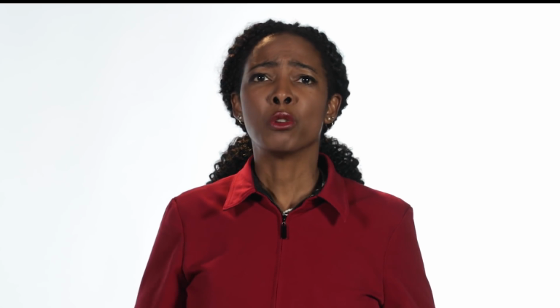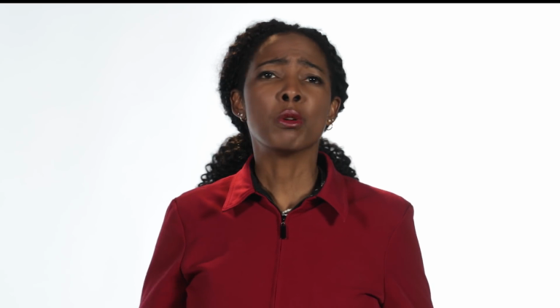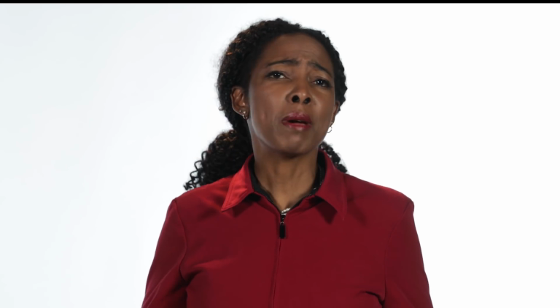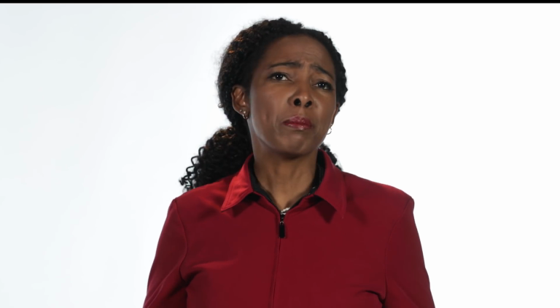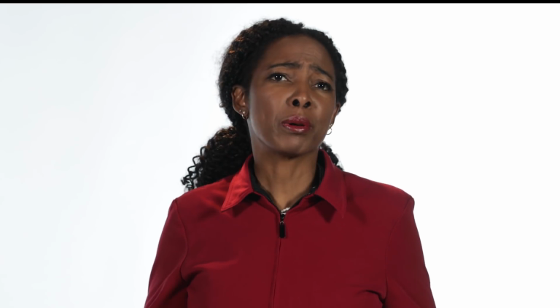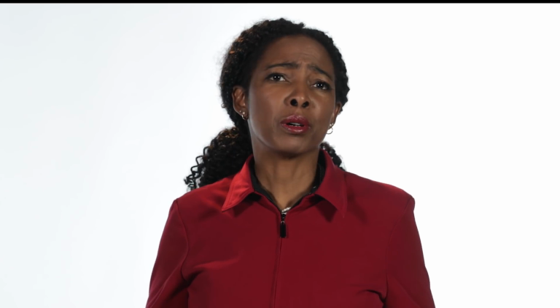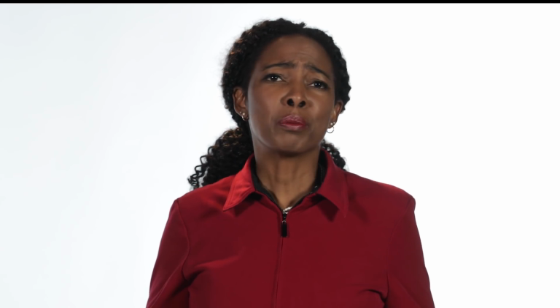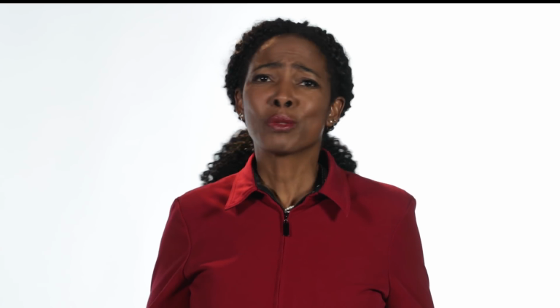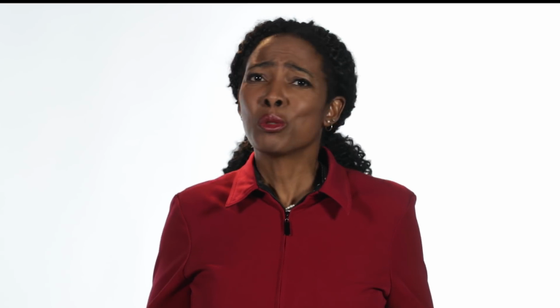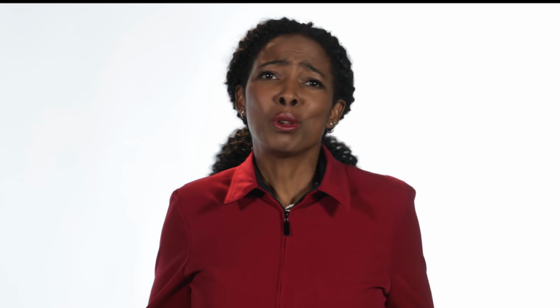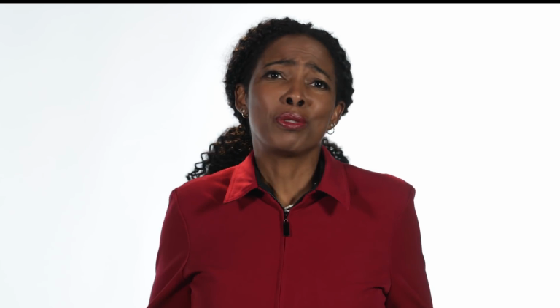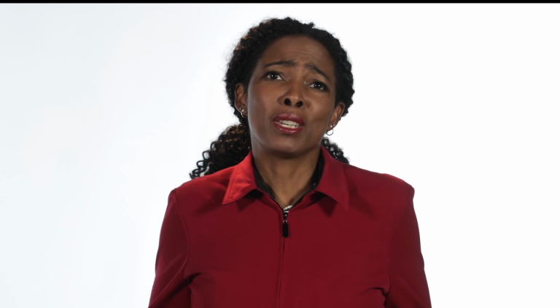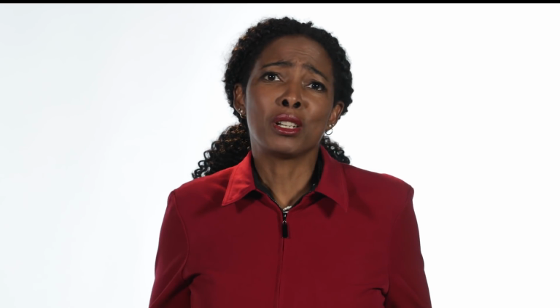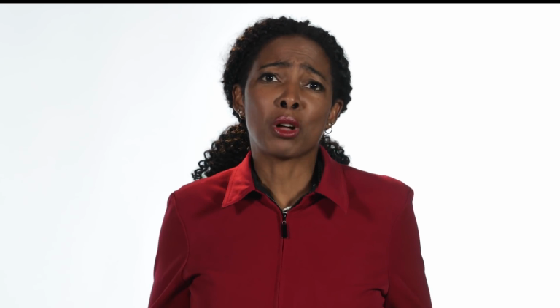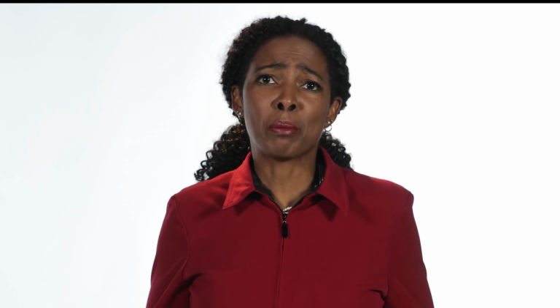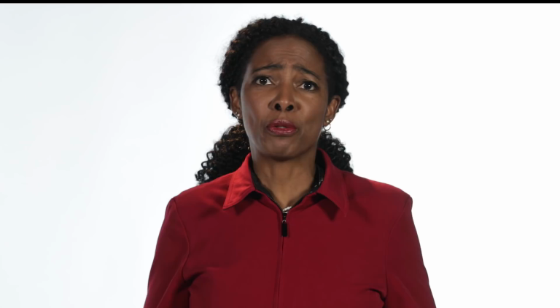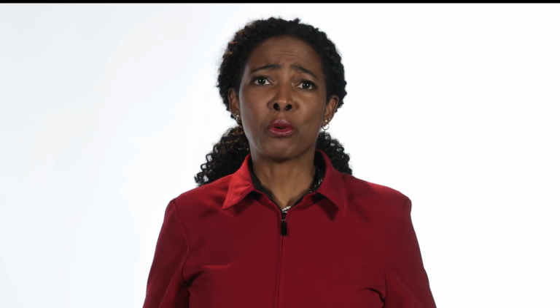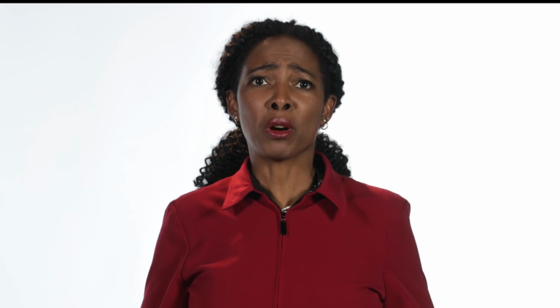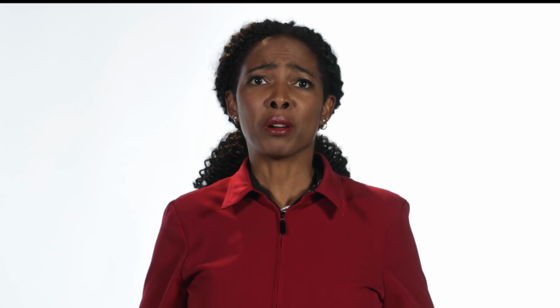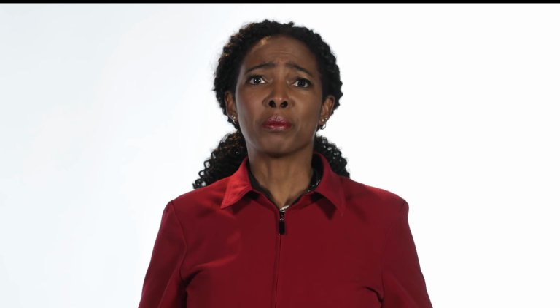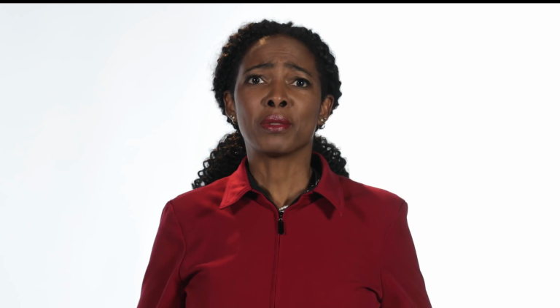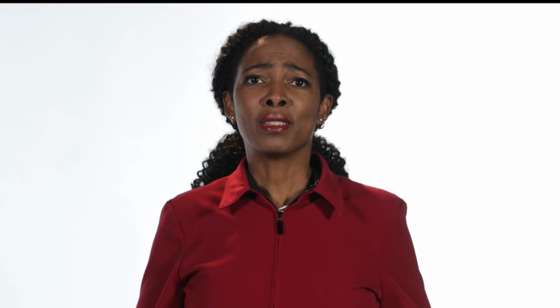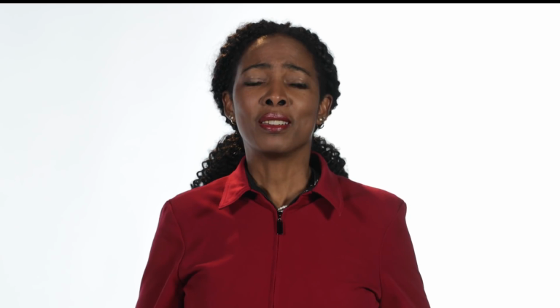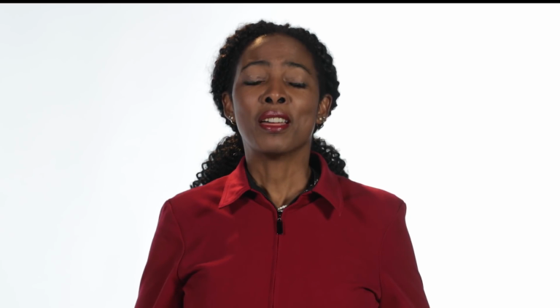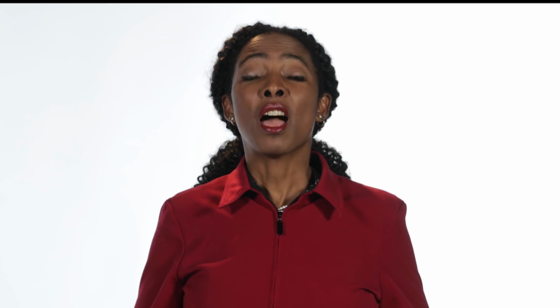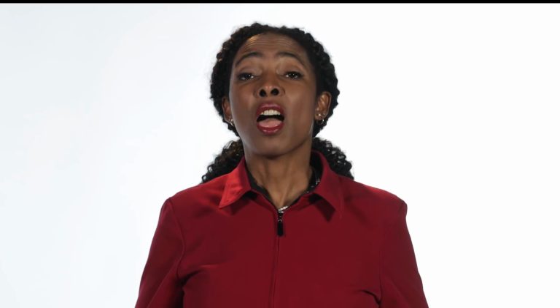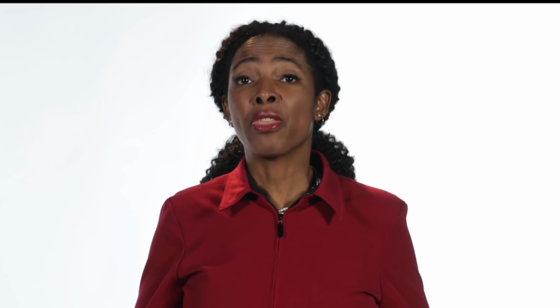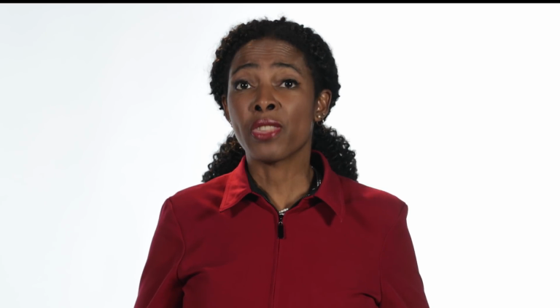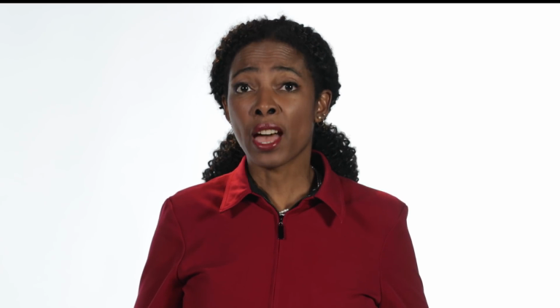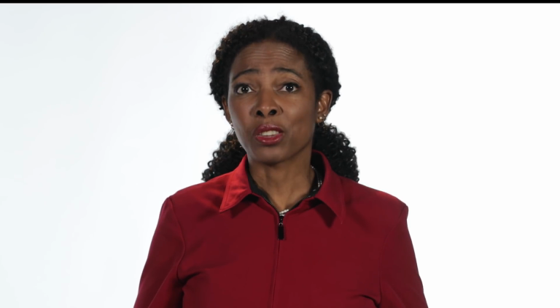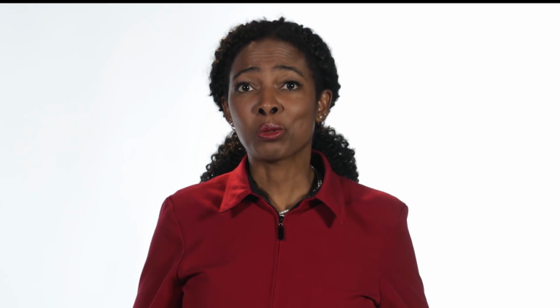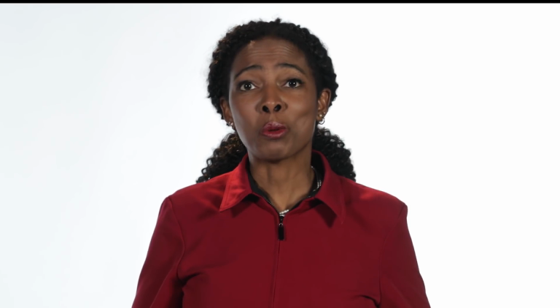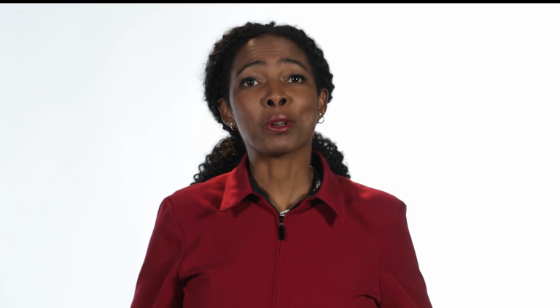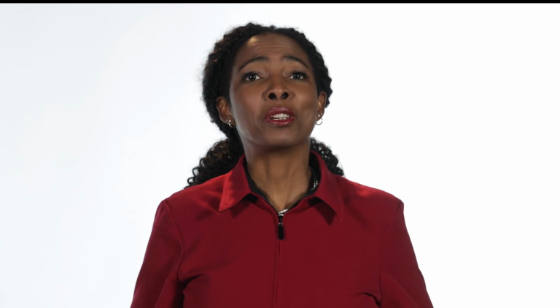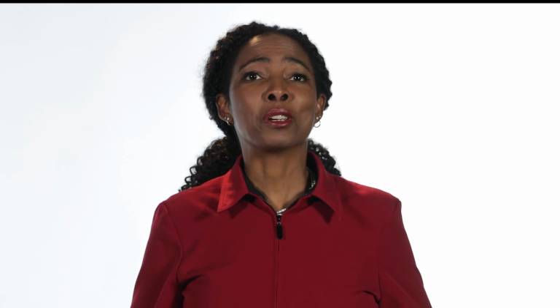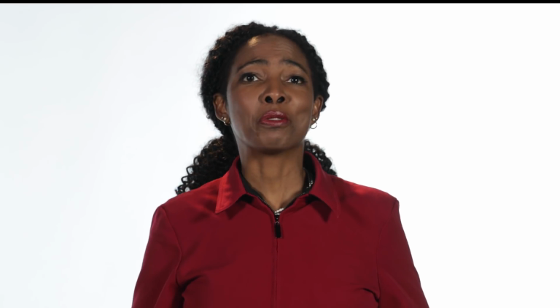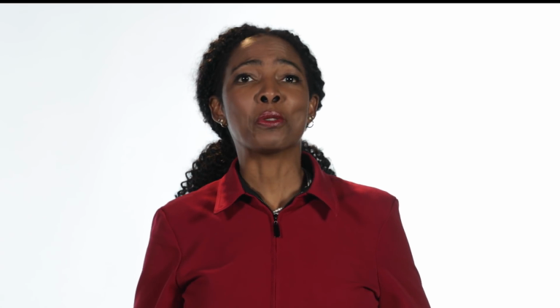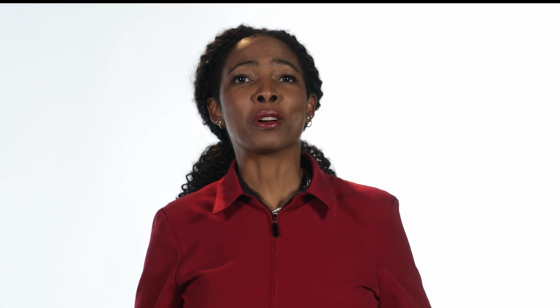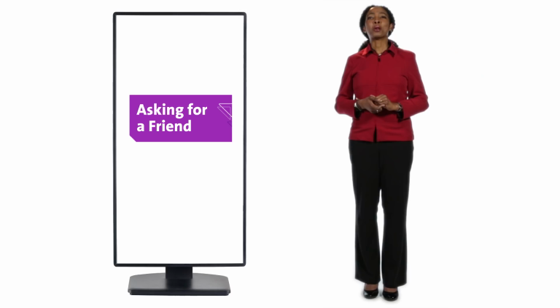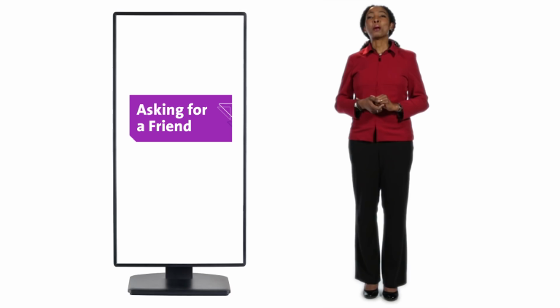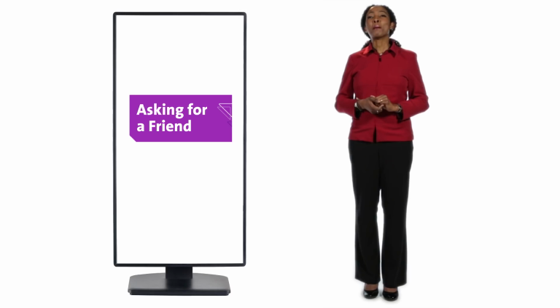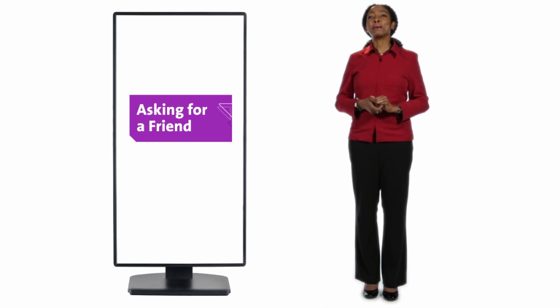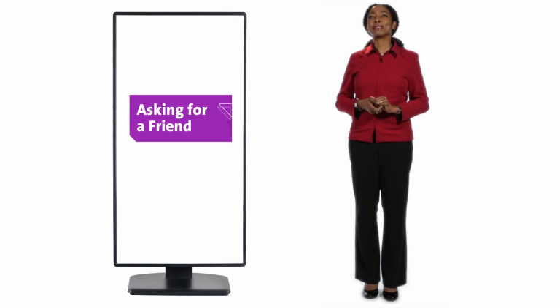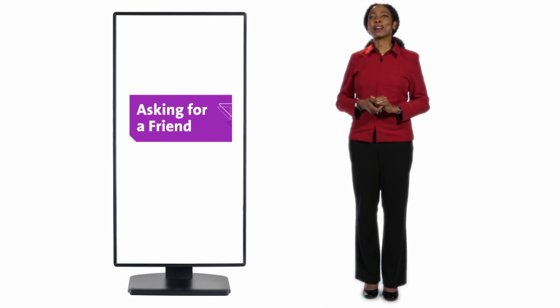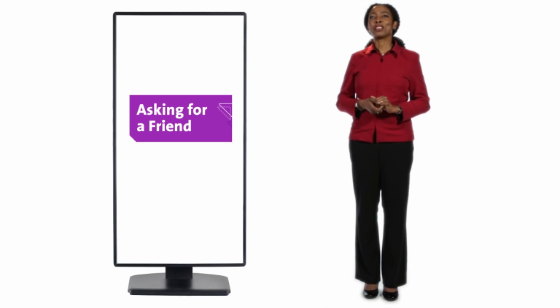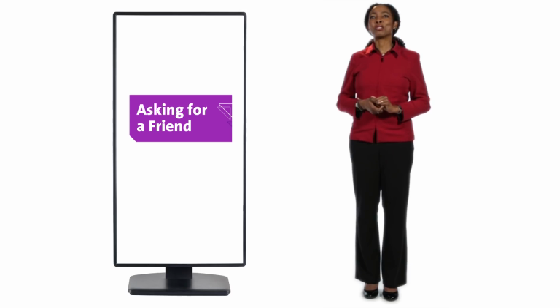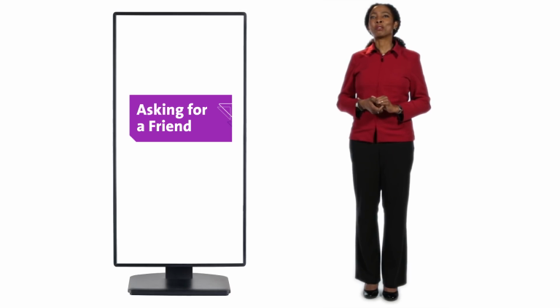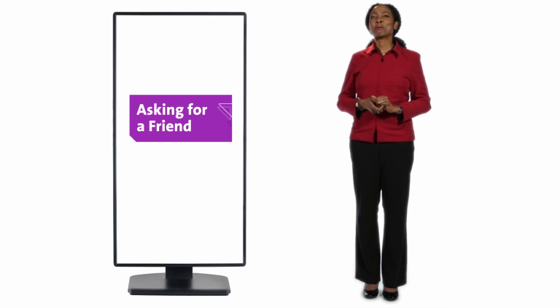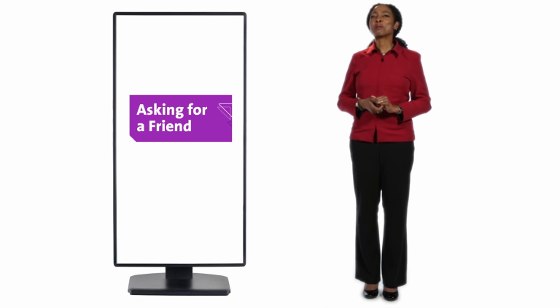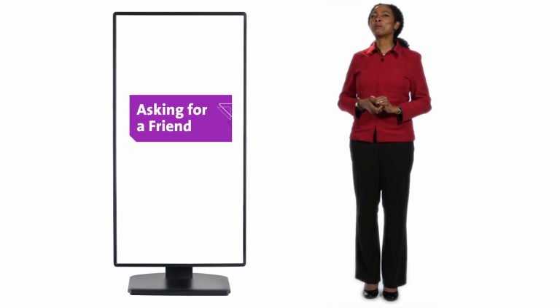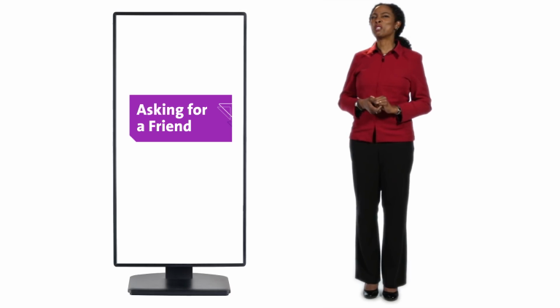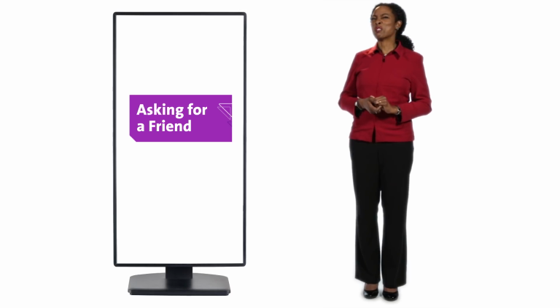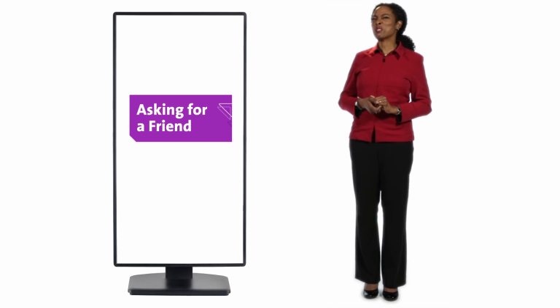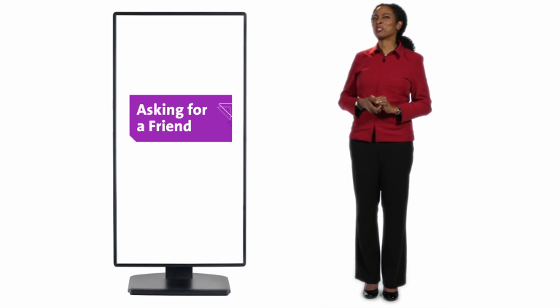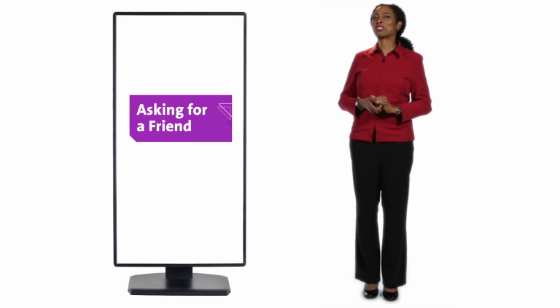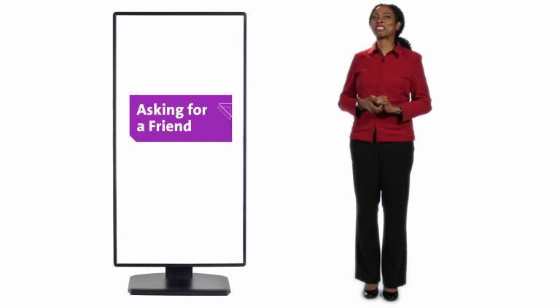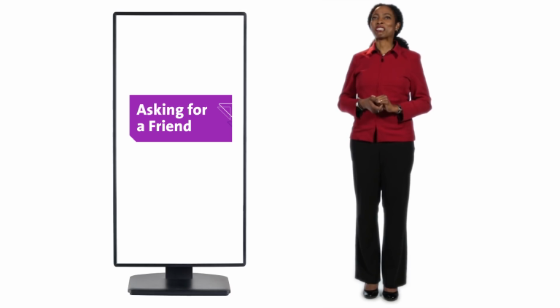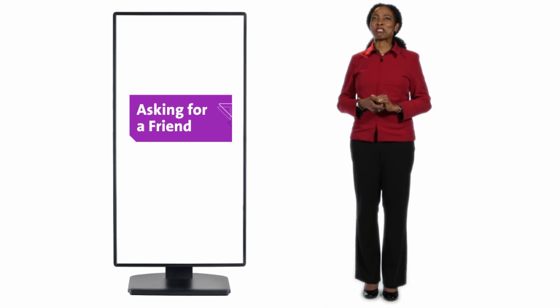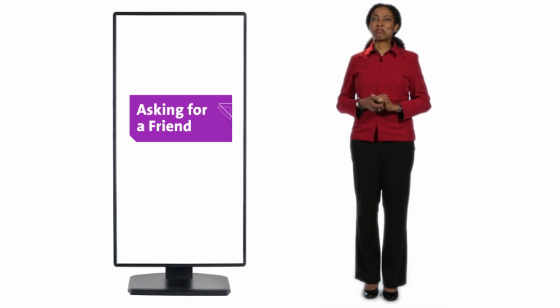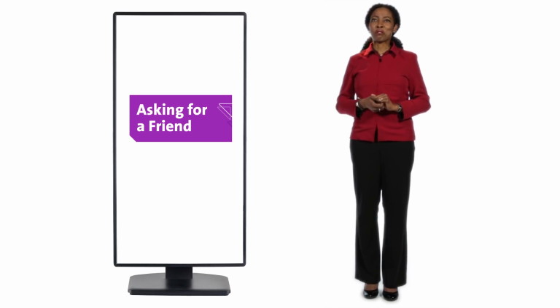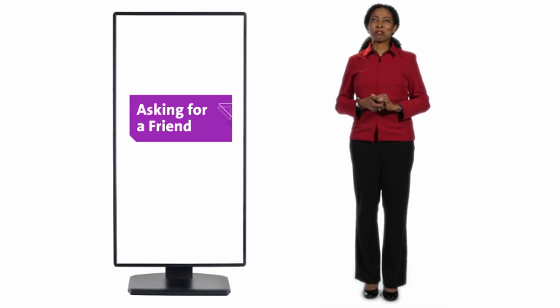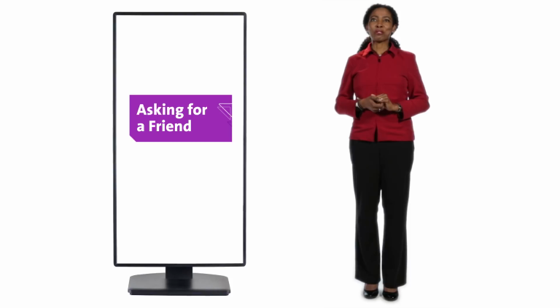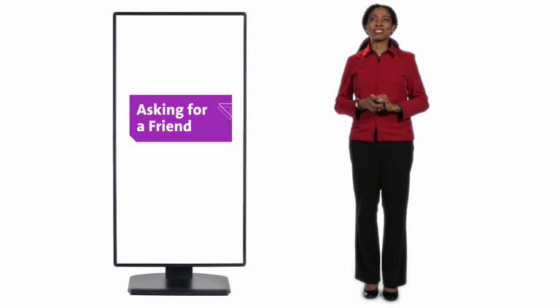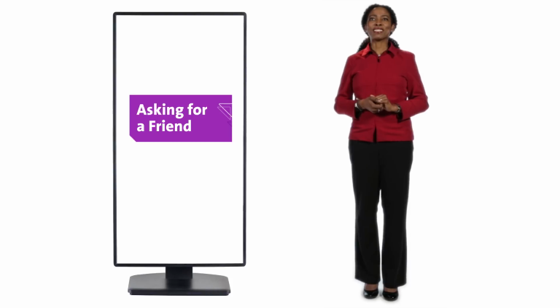Remember, we've seen it all before, and that's what we're here for. Besides, we know you're just asking for a friend.